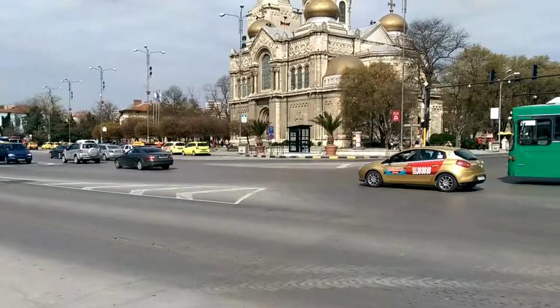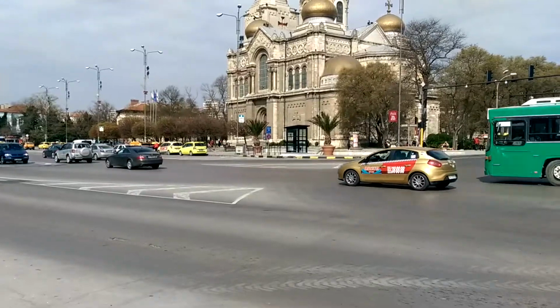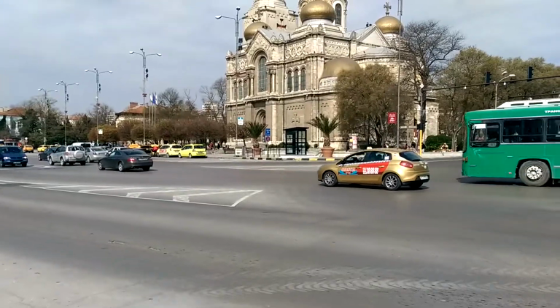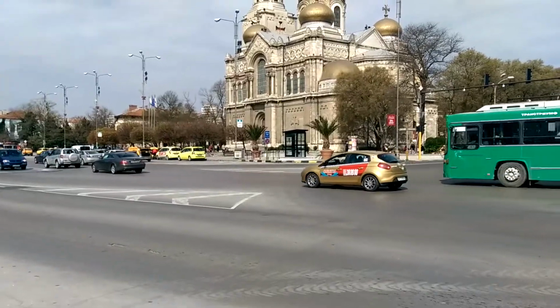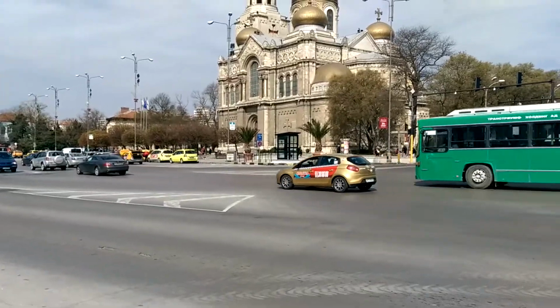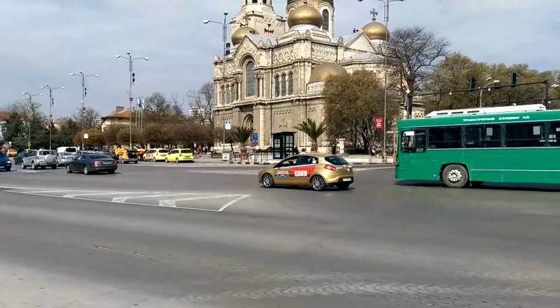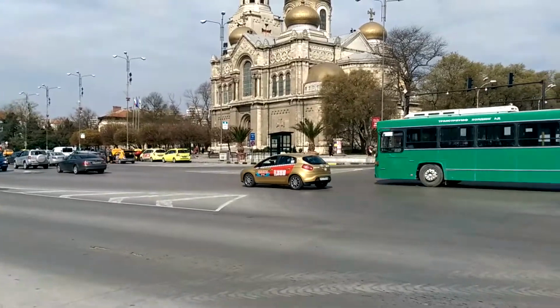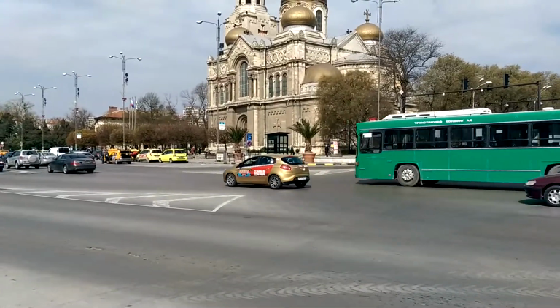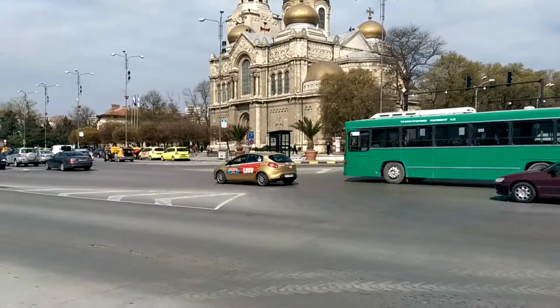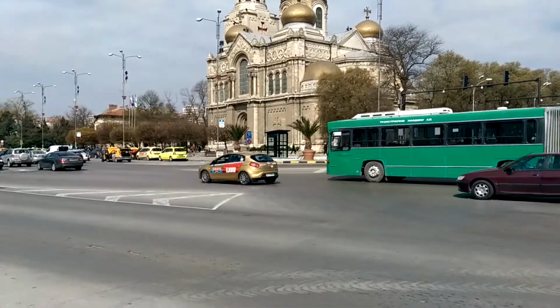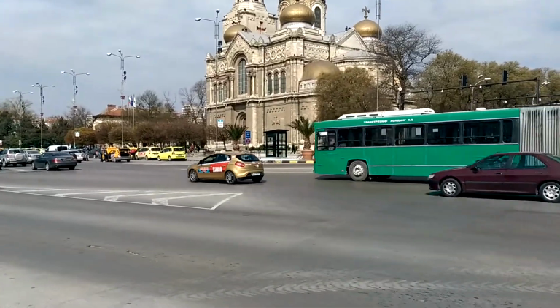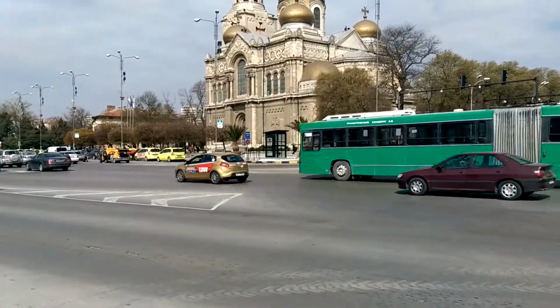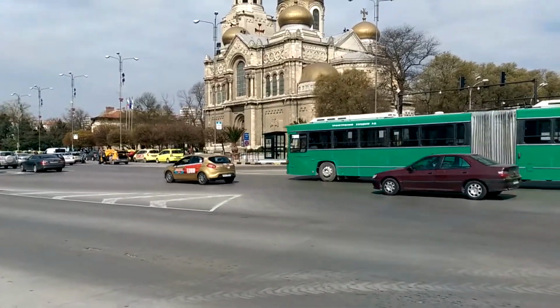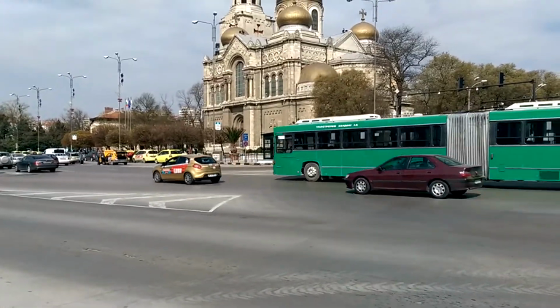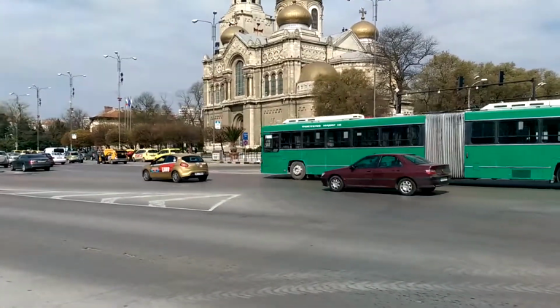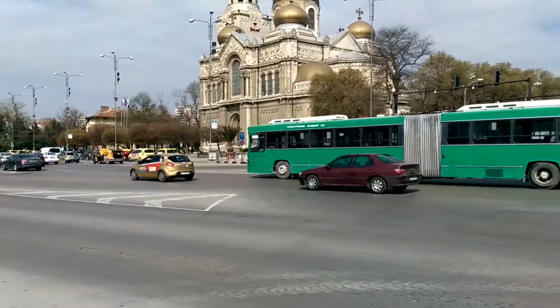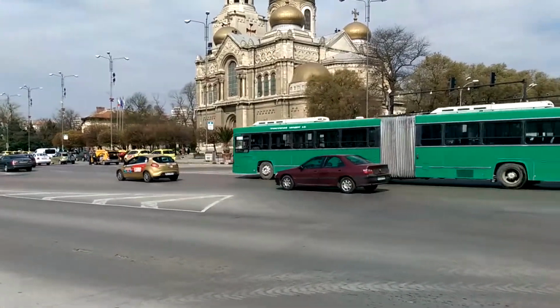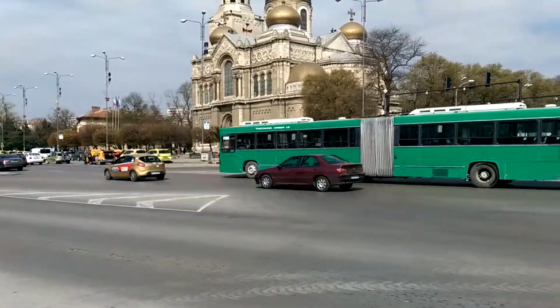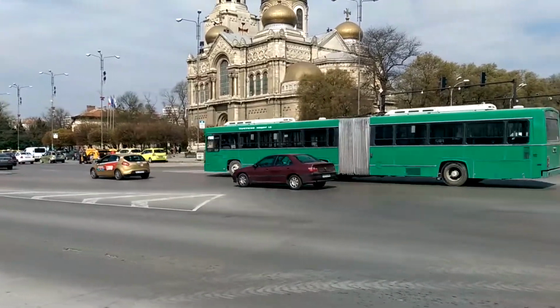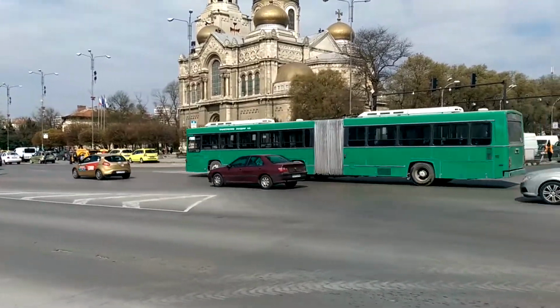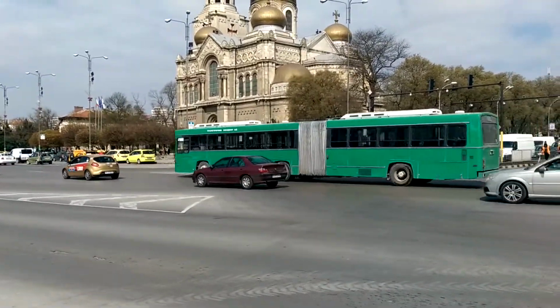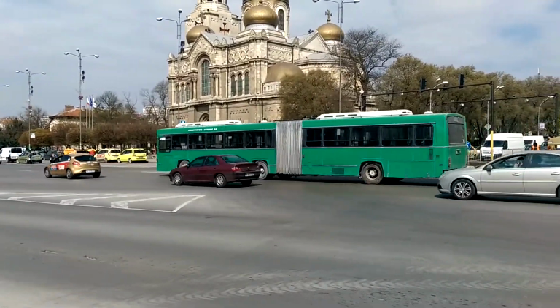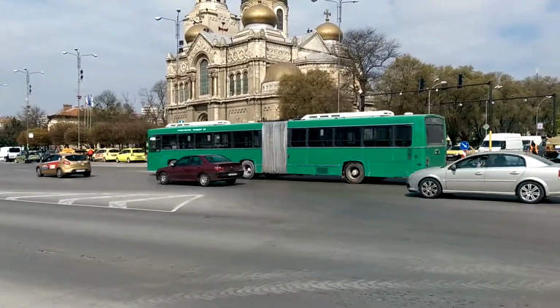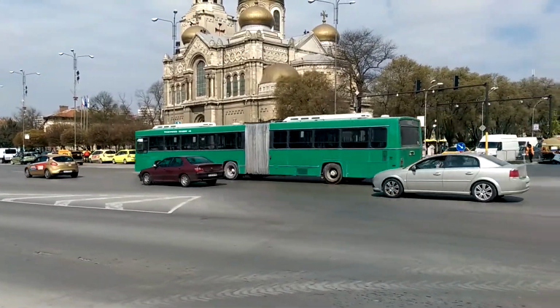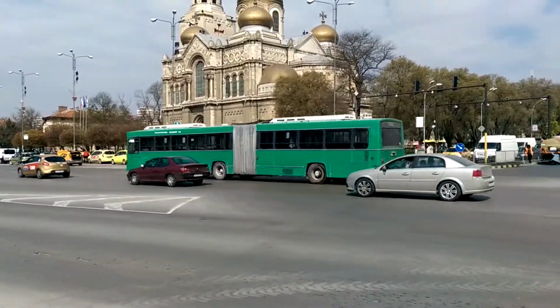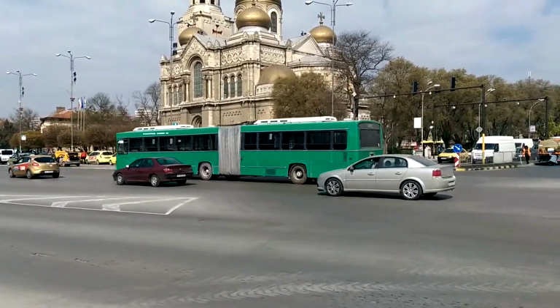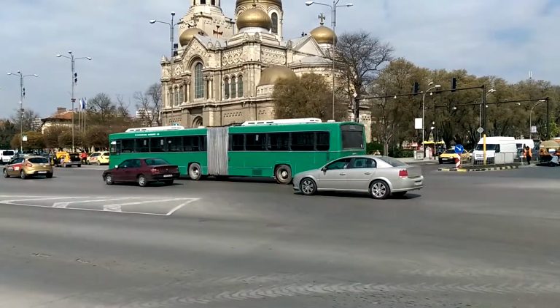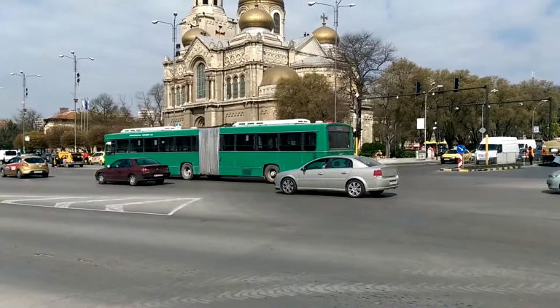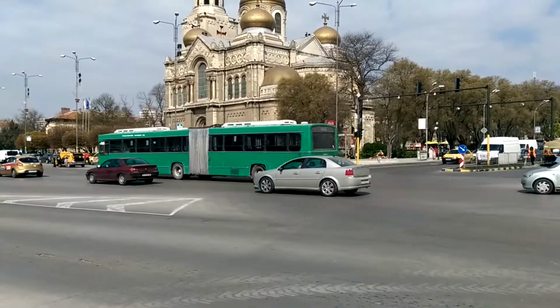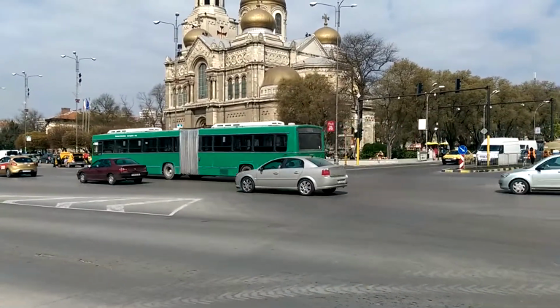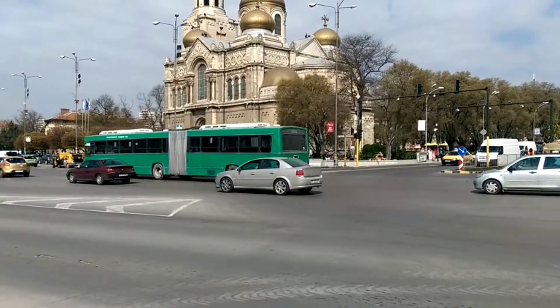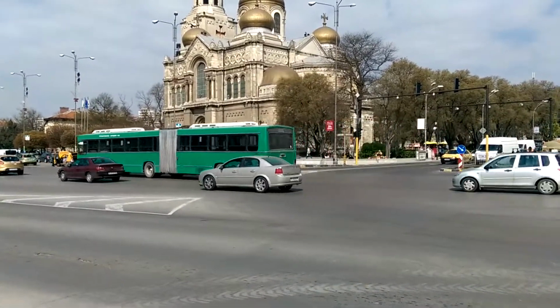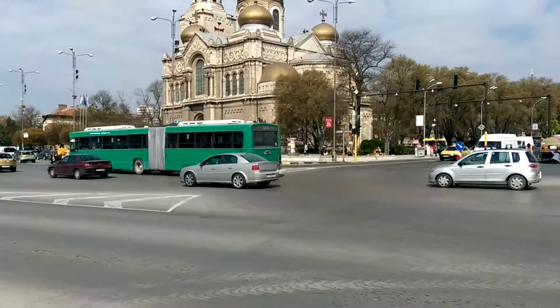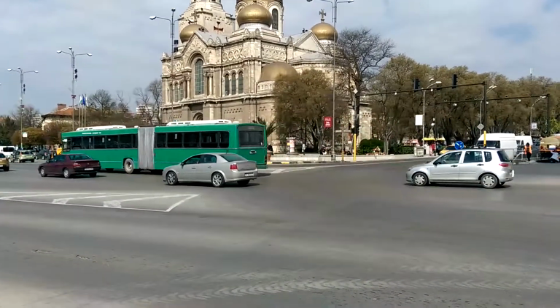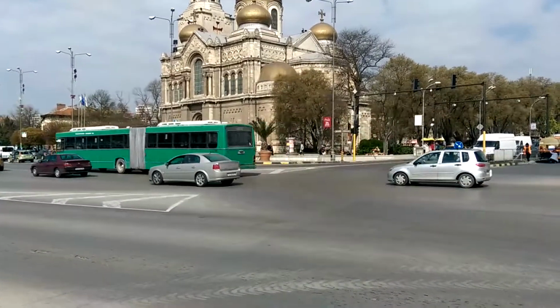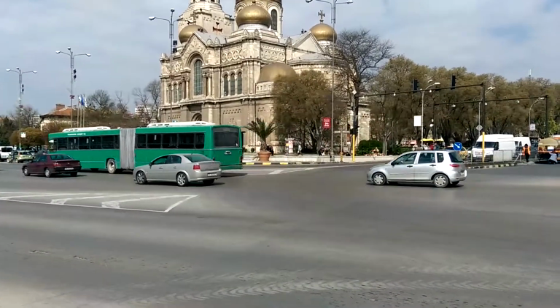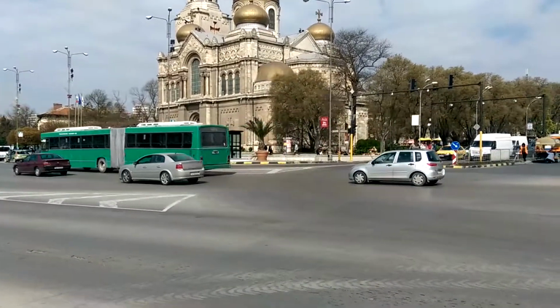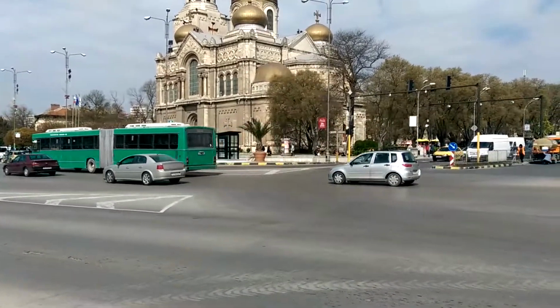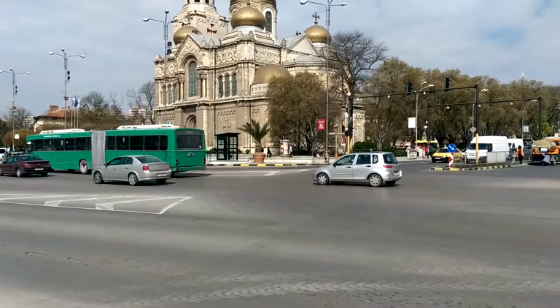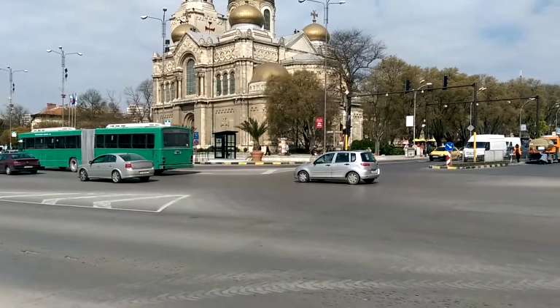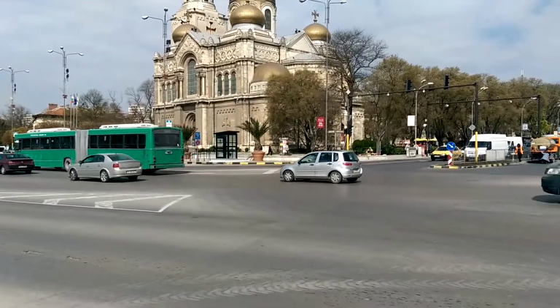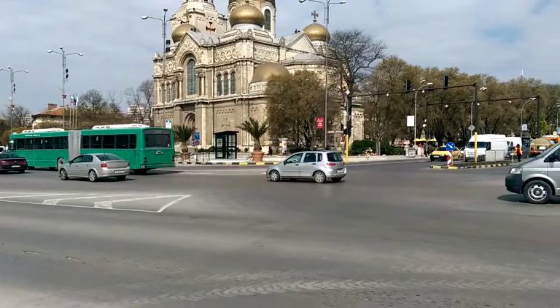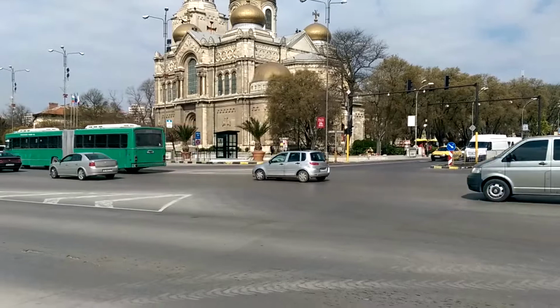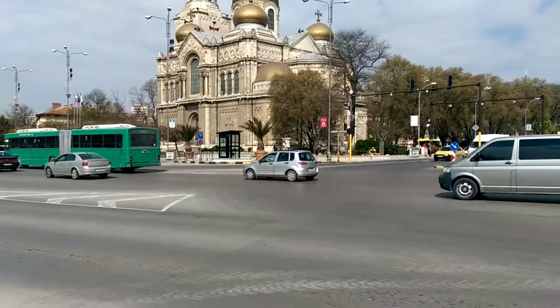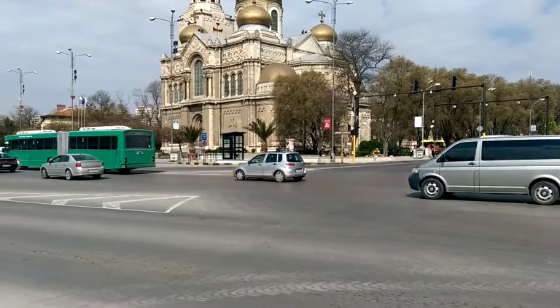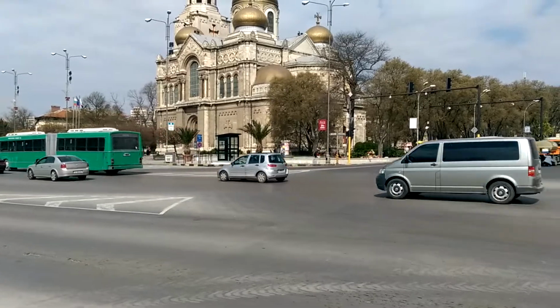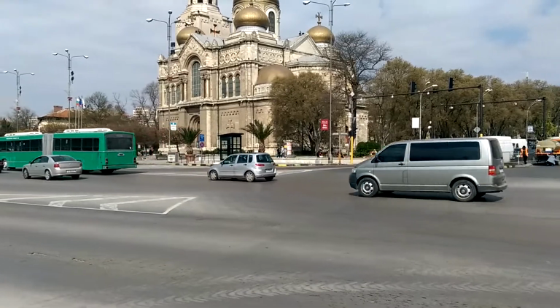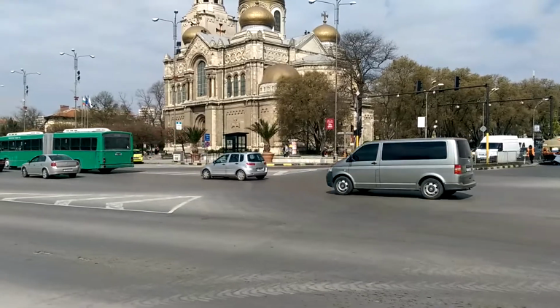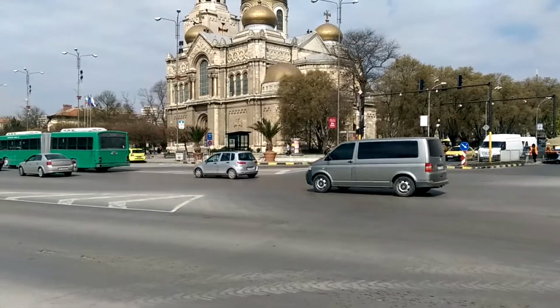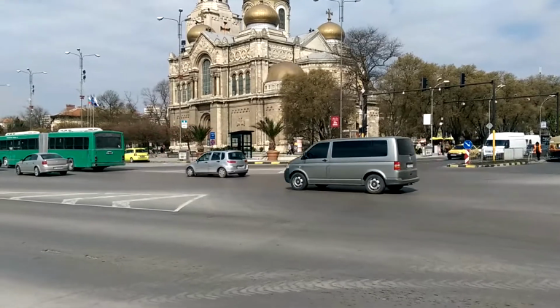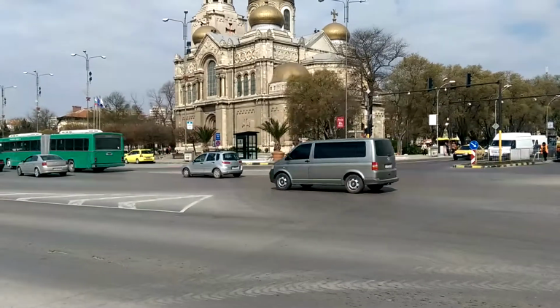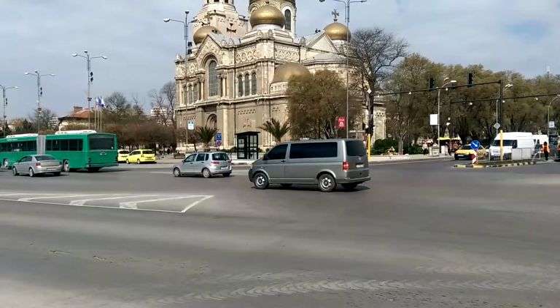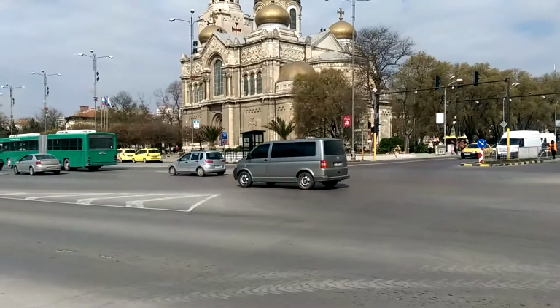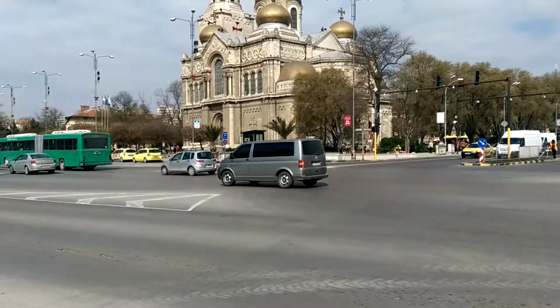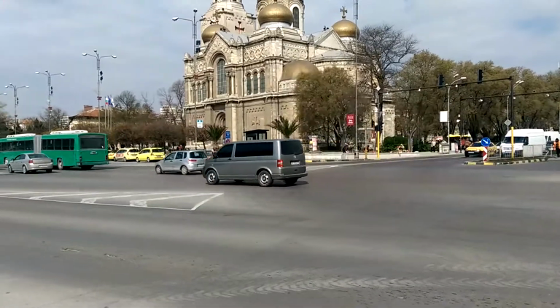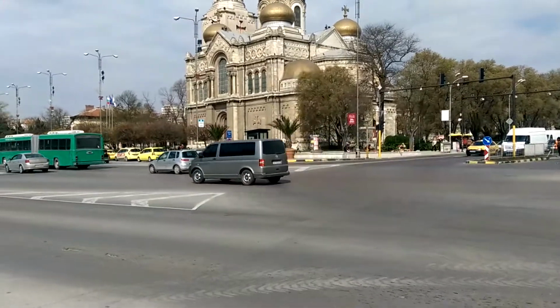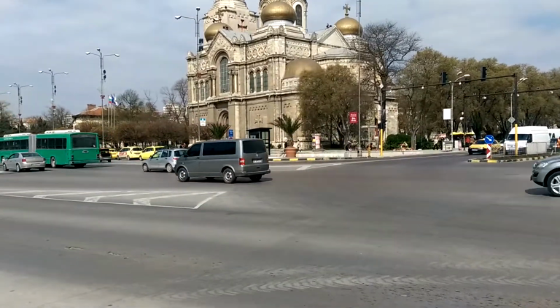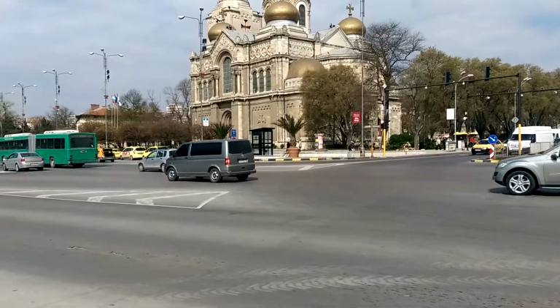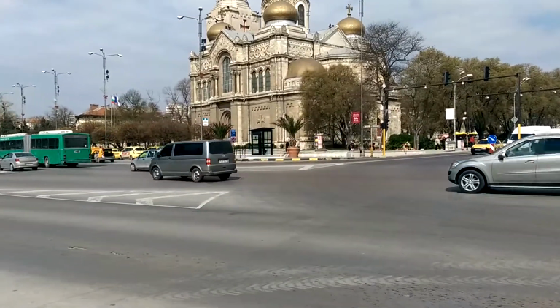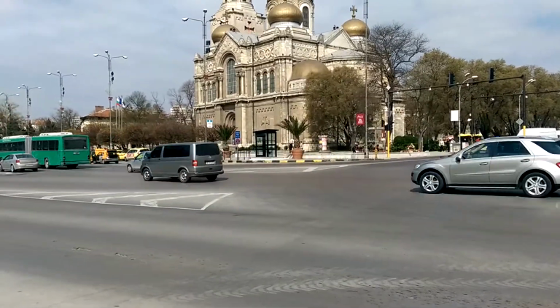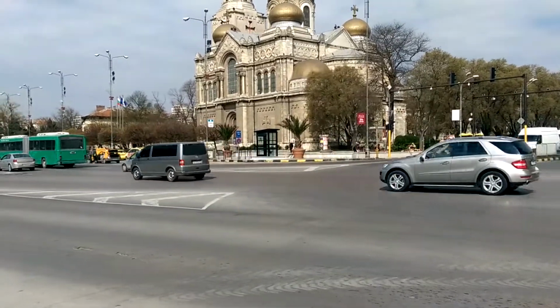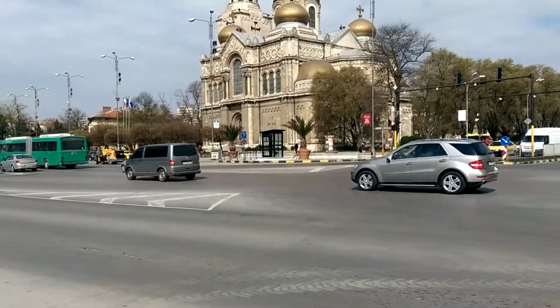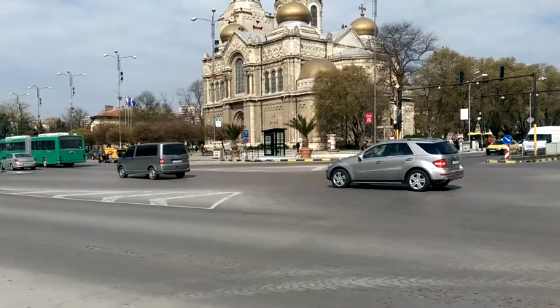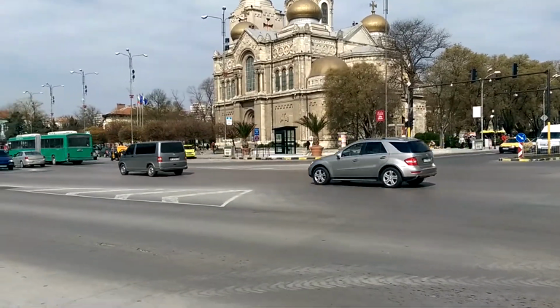Hey everybody, this is Chris with PhoneArena and right now we're taking a 1080p video sample at 60fps with the HTC One M8.